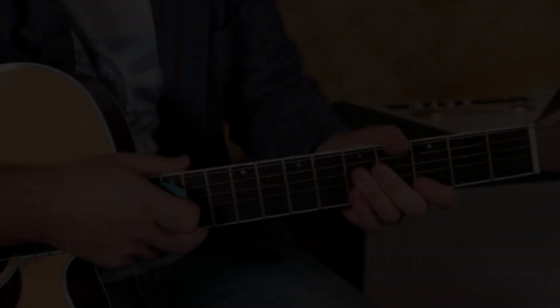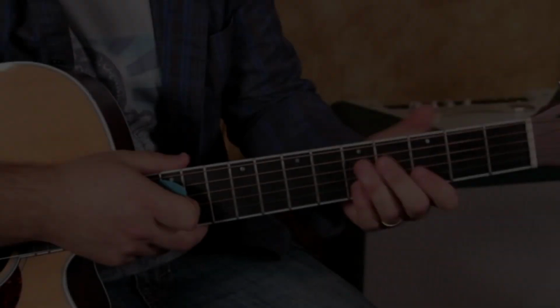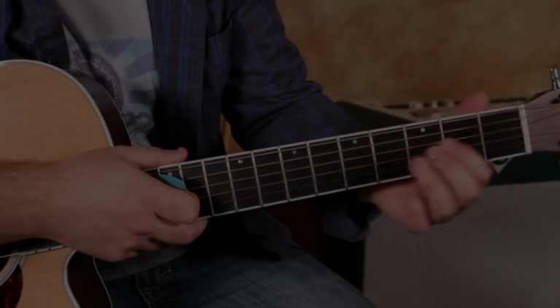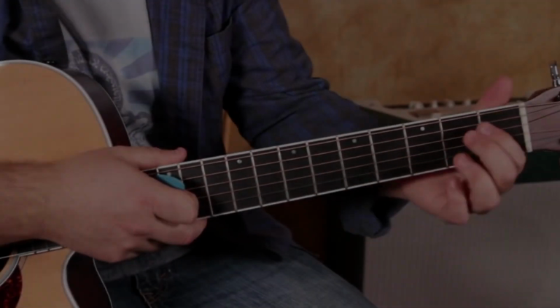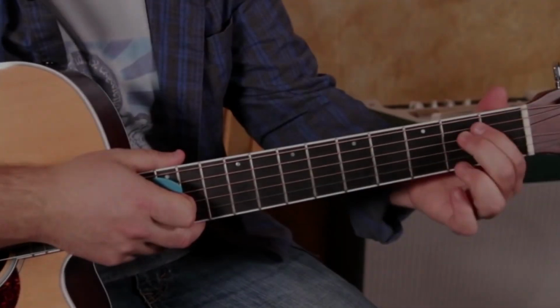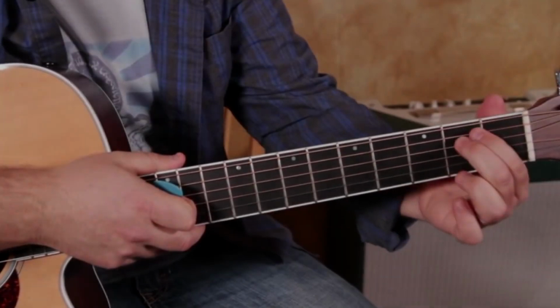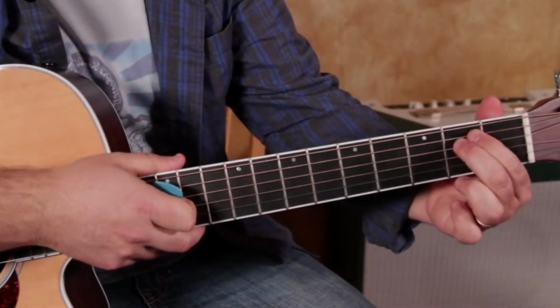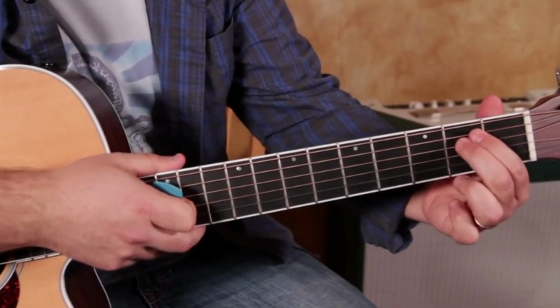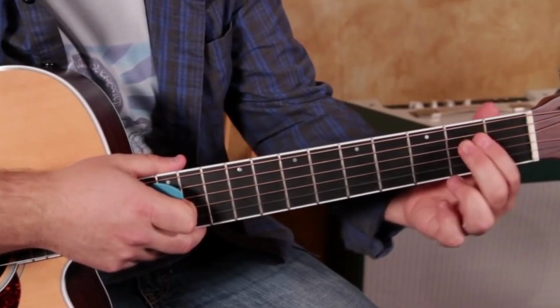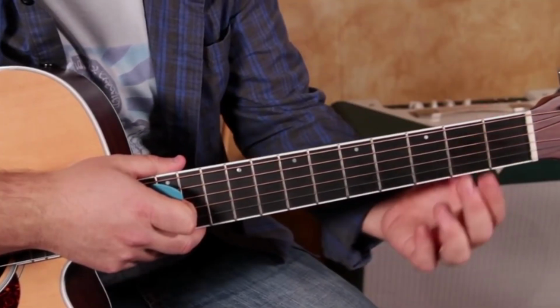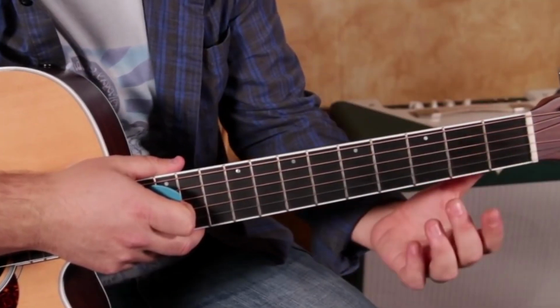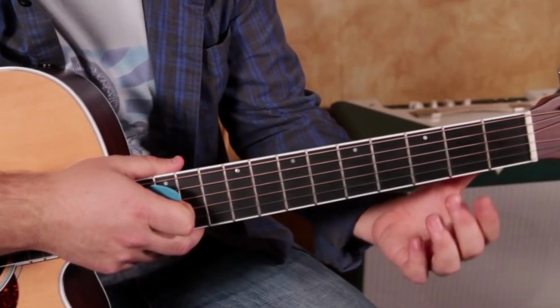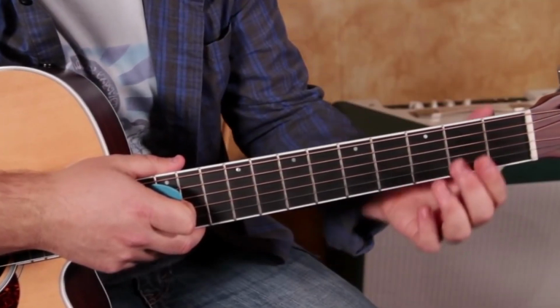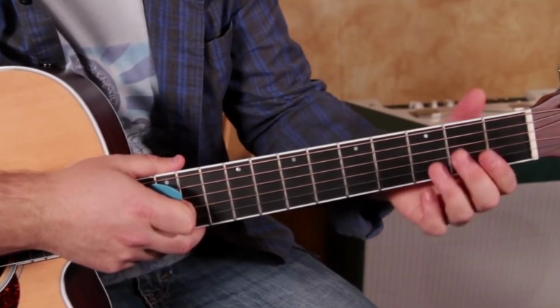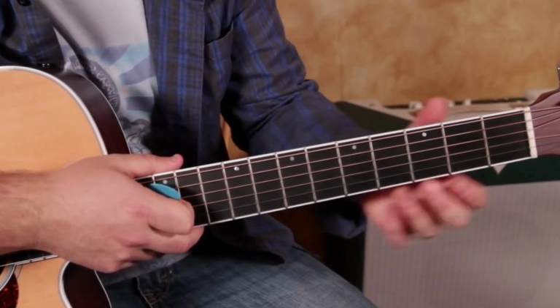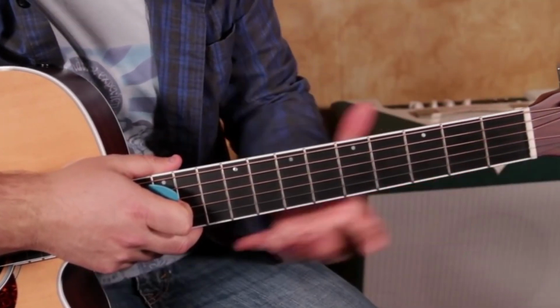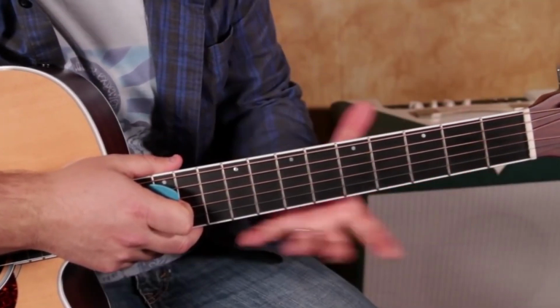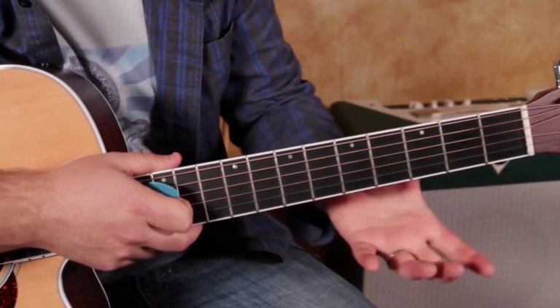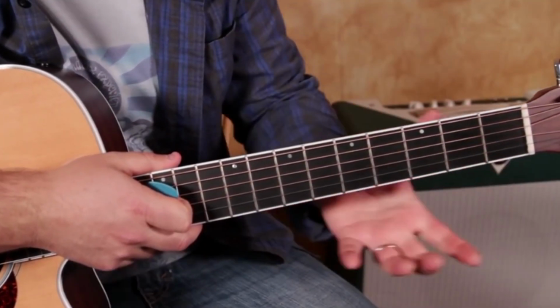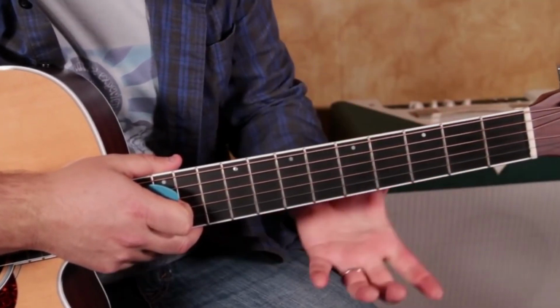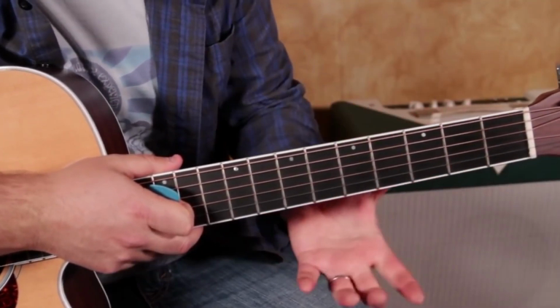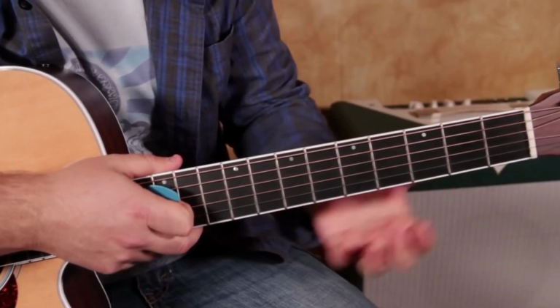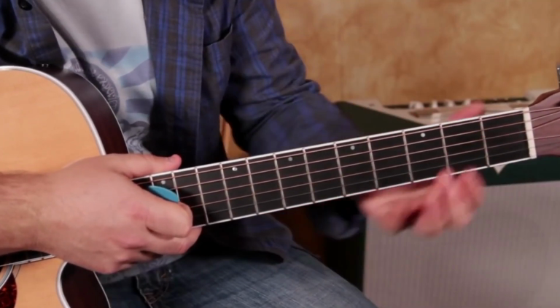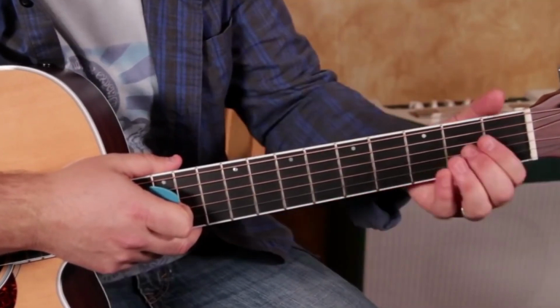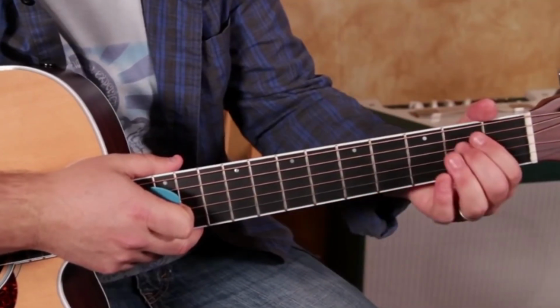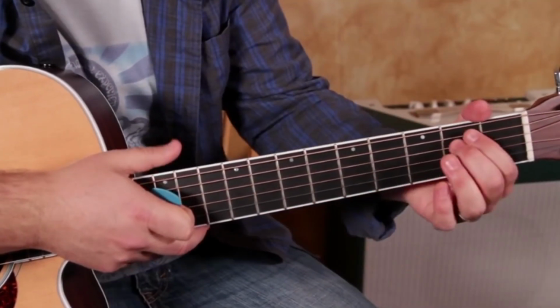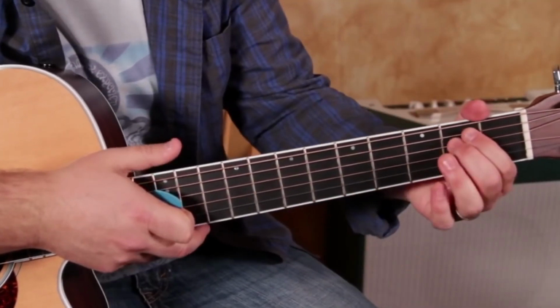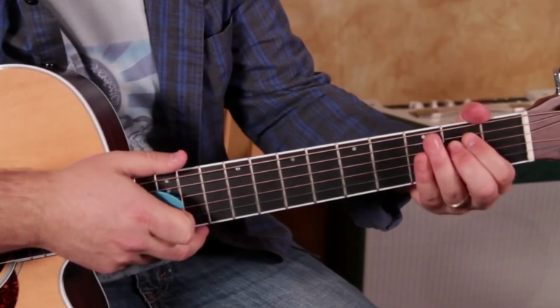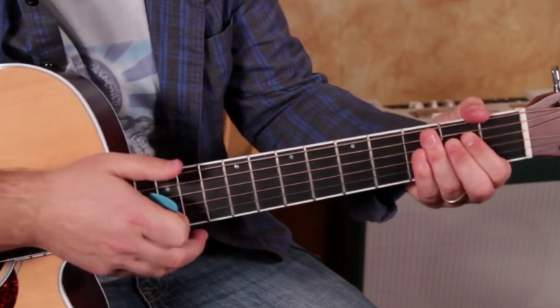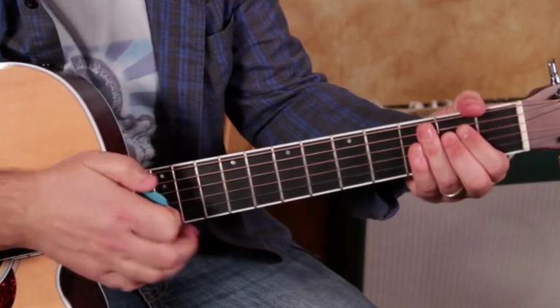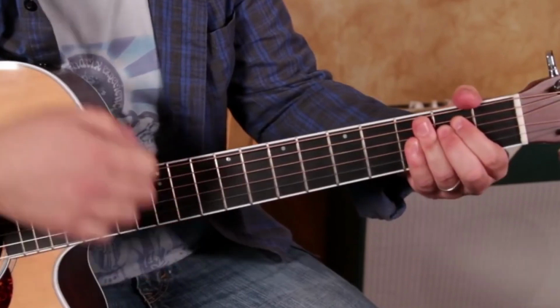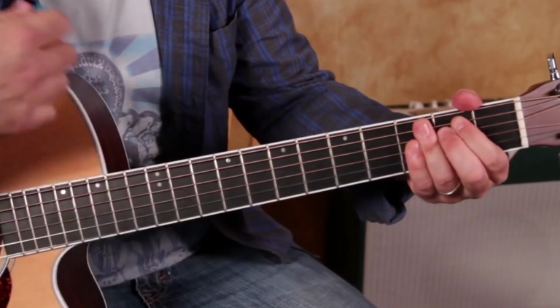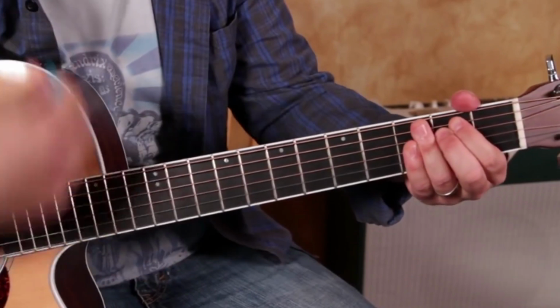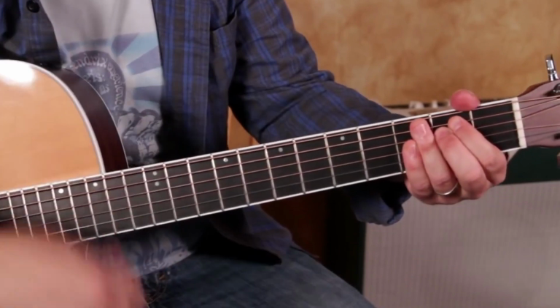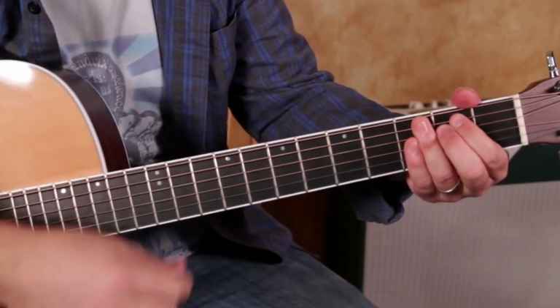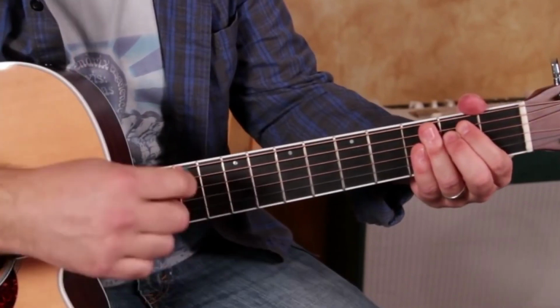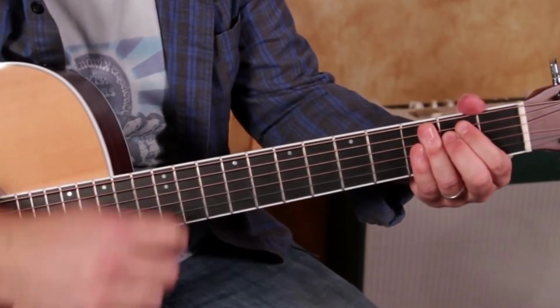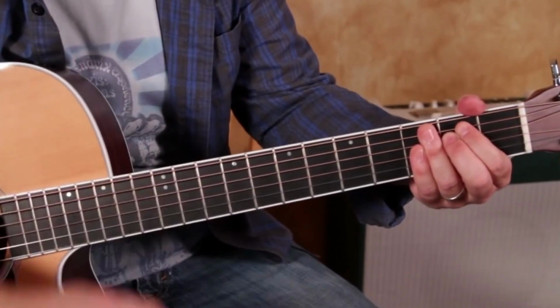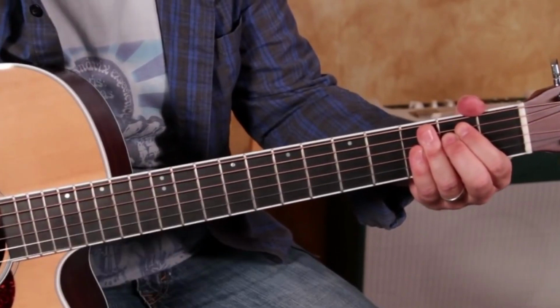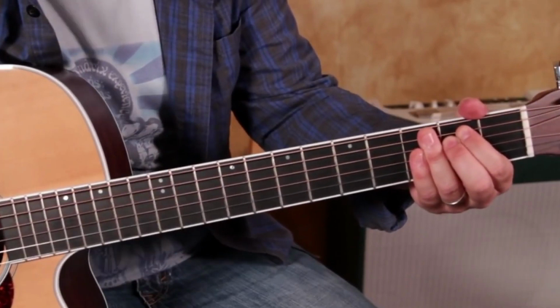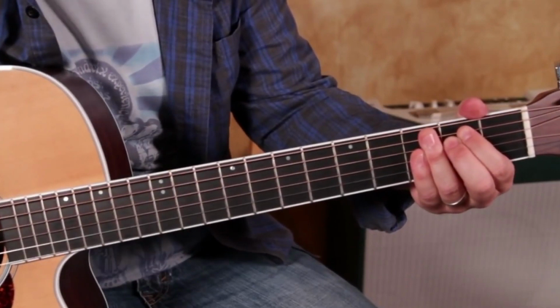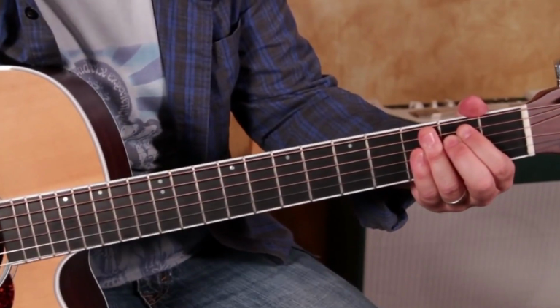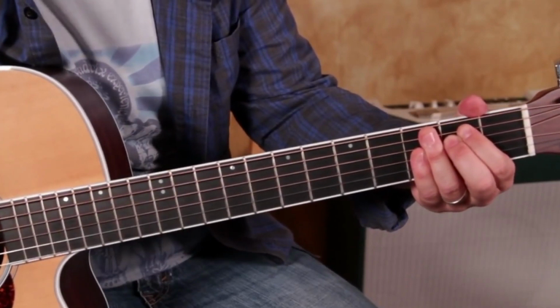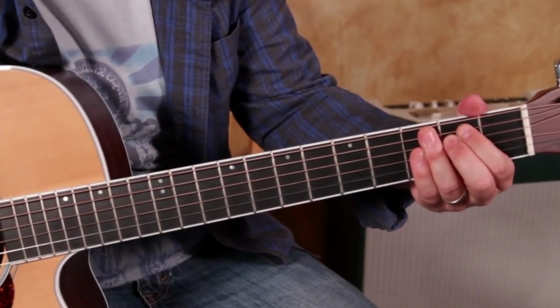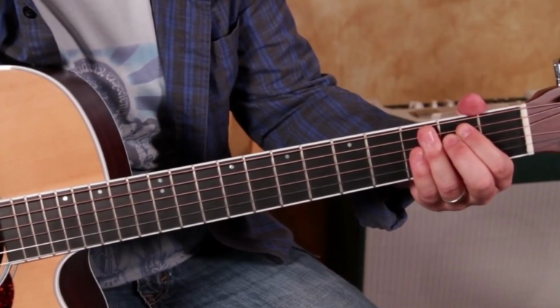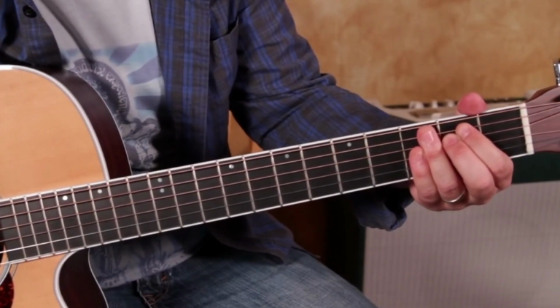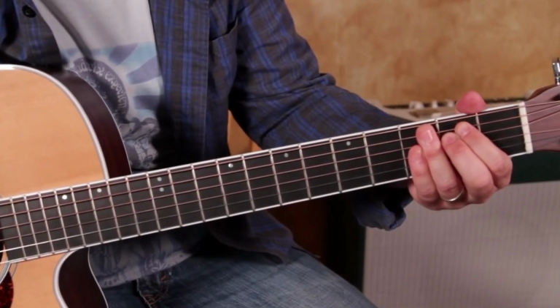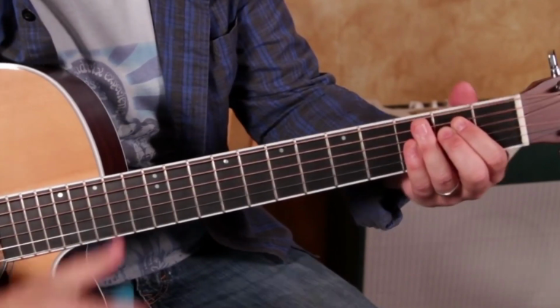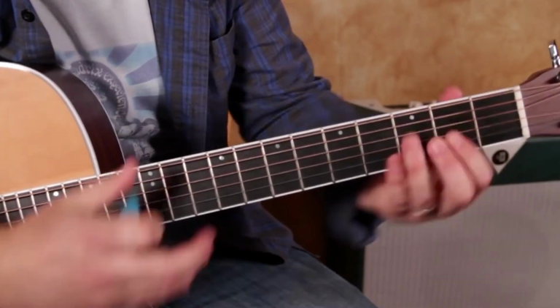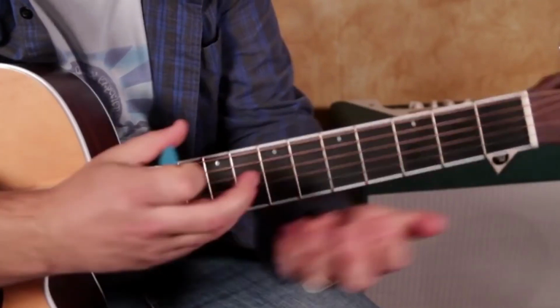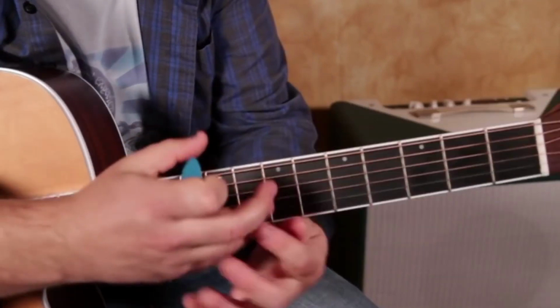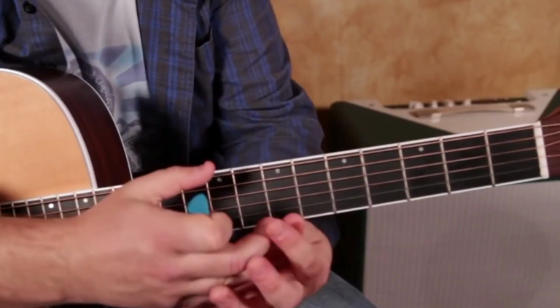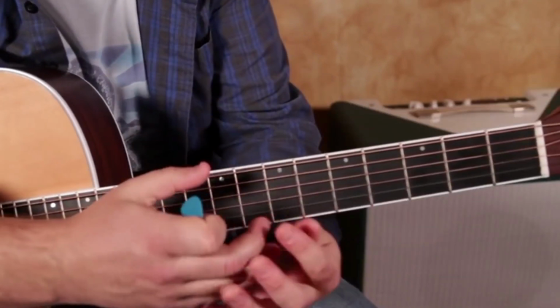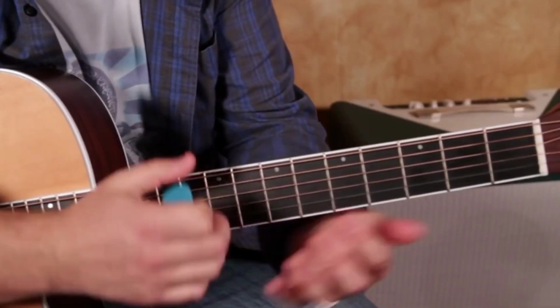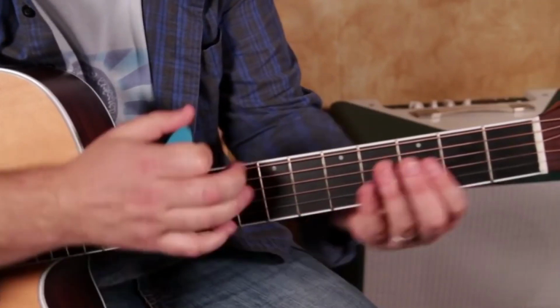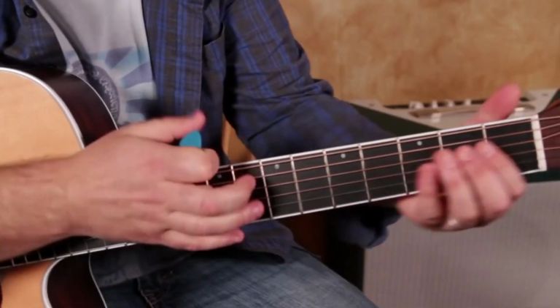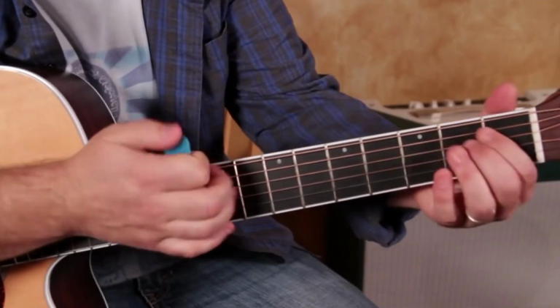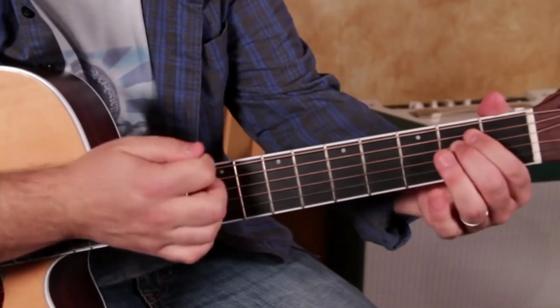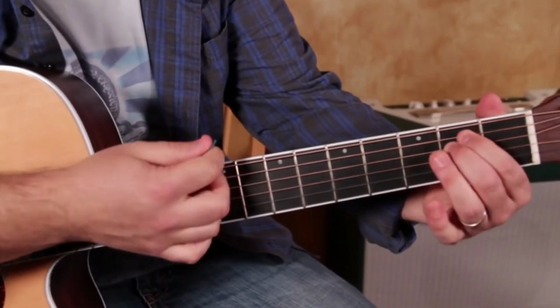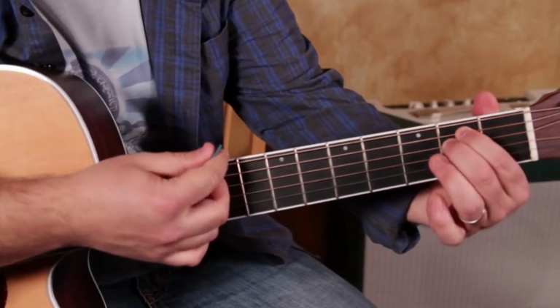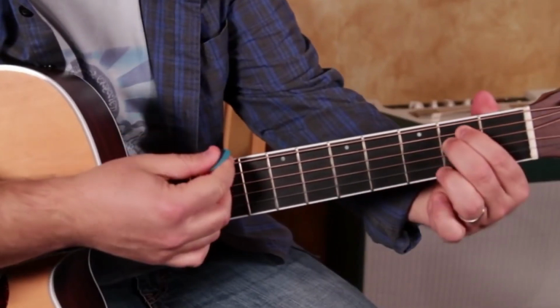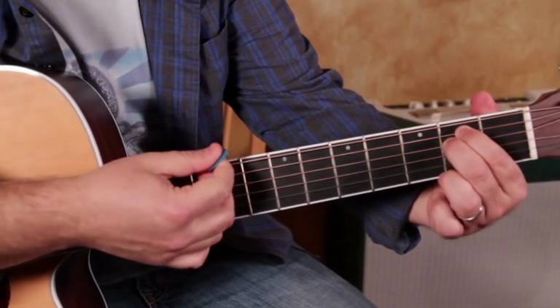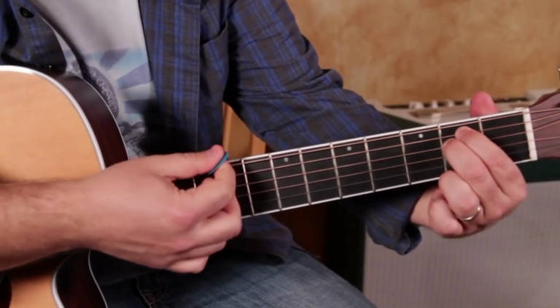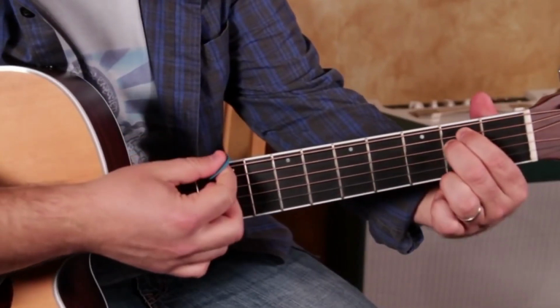A chord is when you play more than one note together and you let them ring out together — a group of sounds together that sound good.